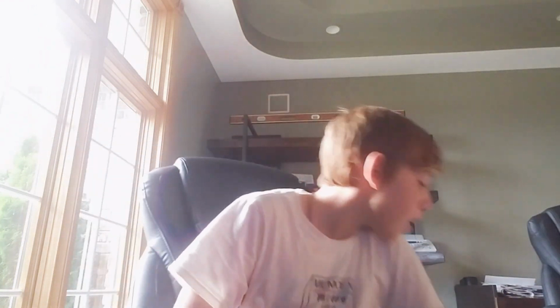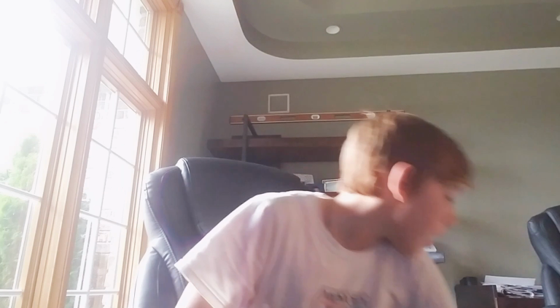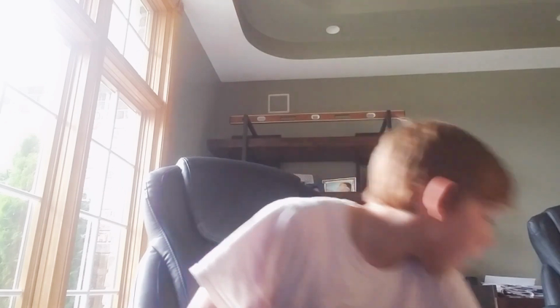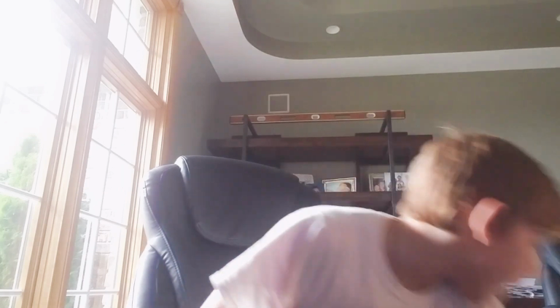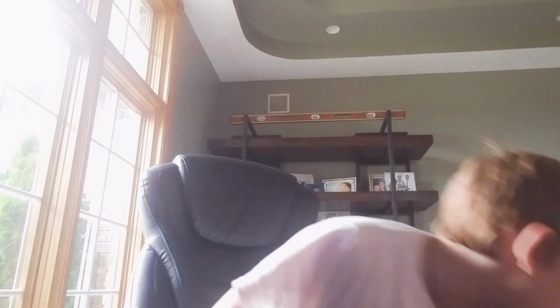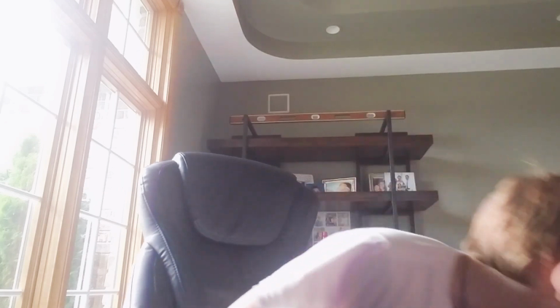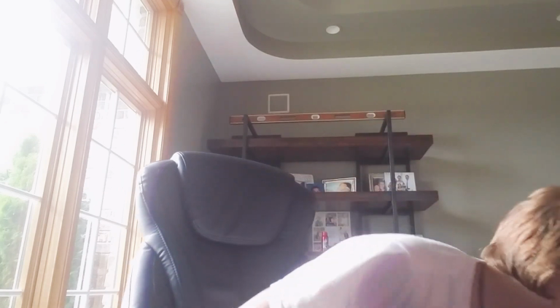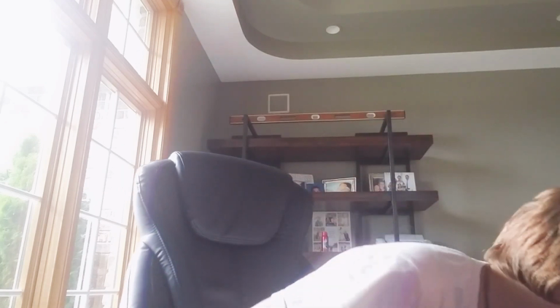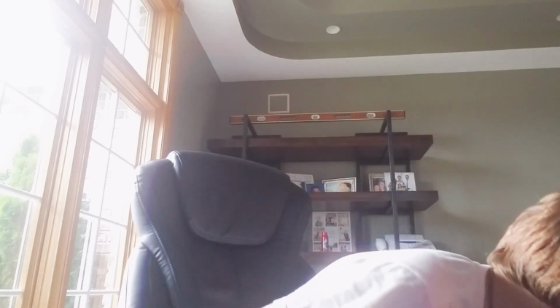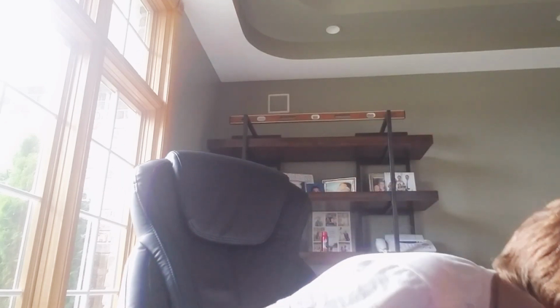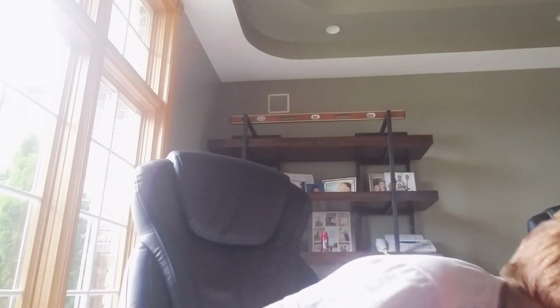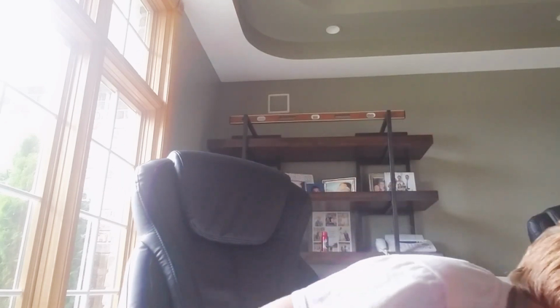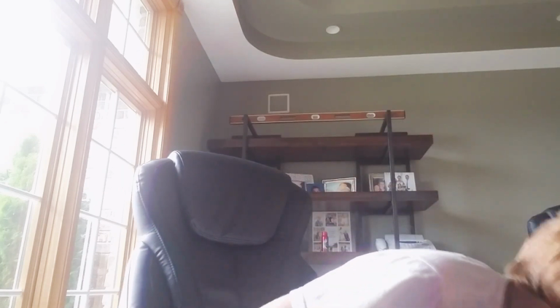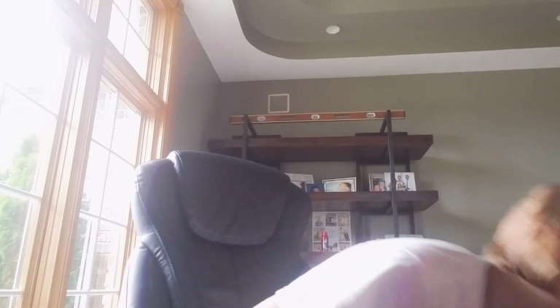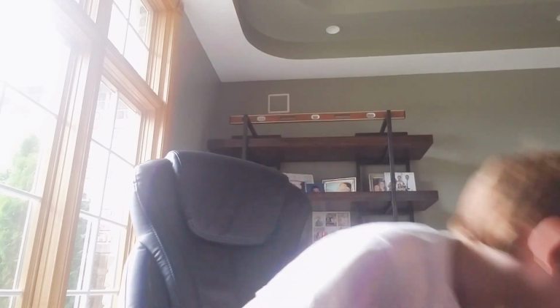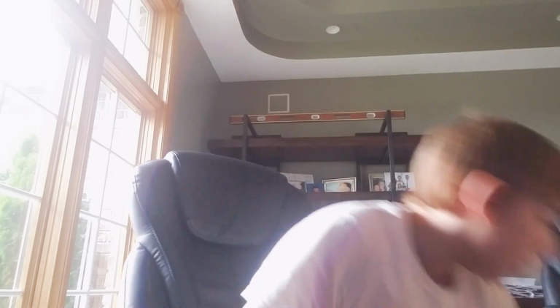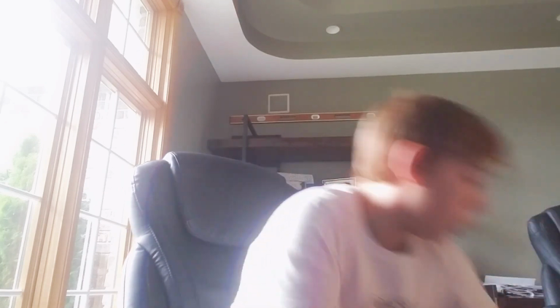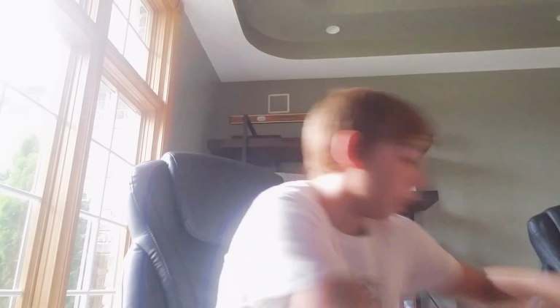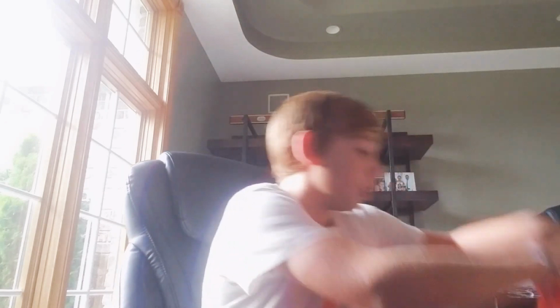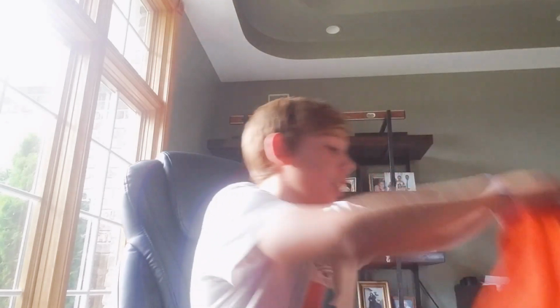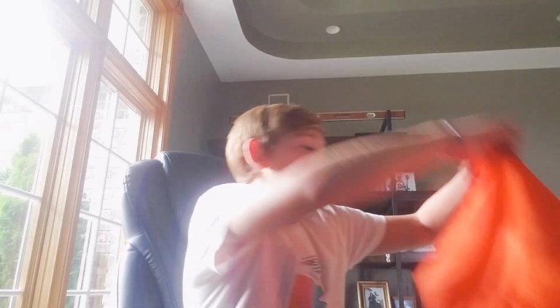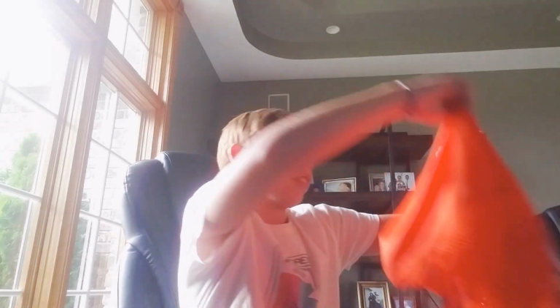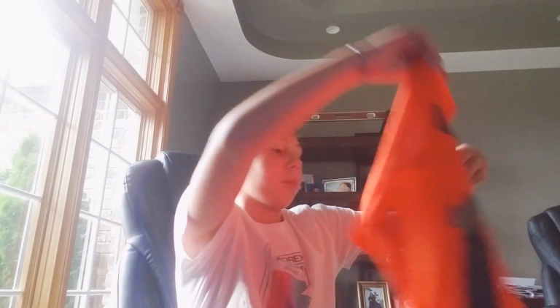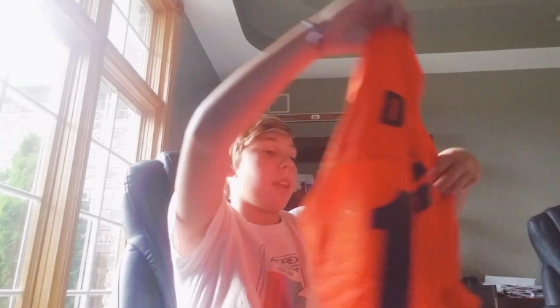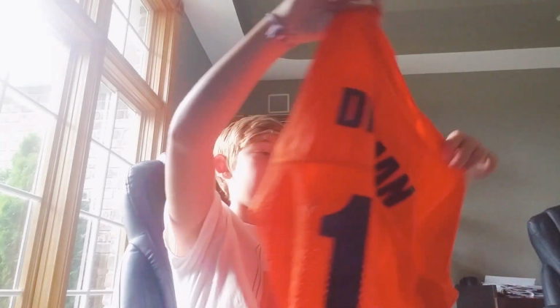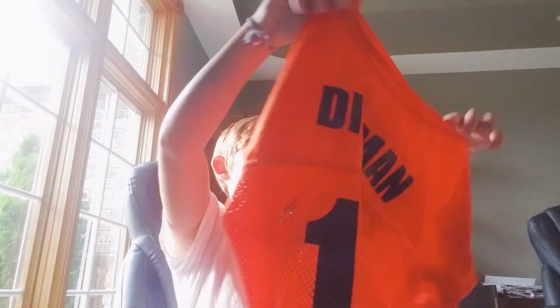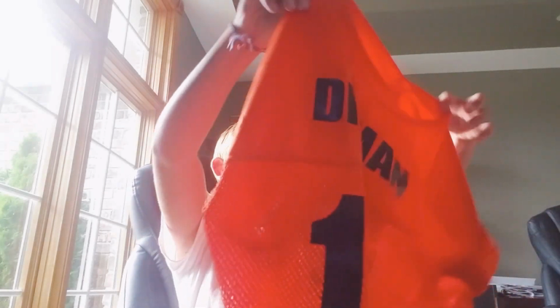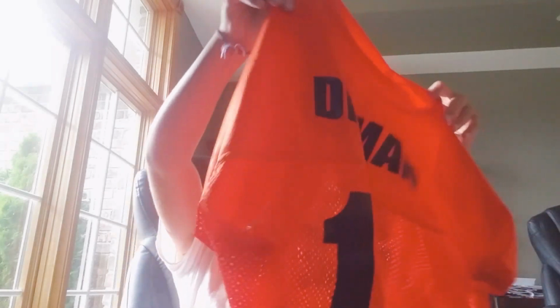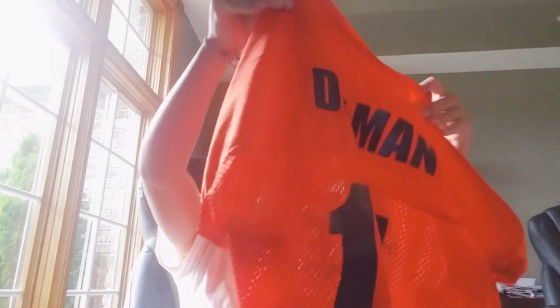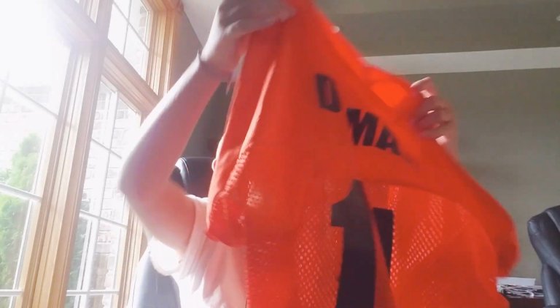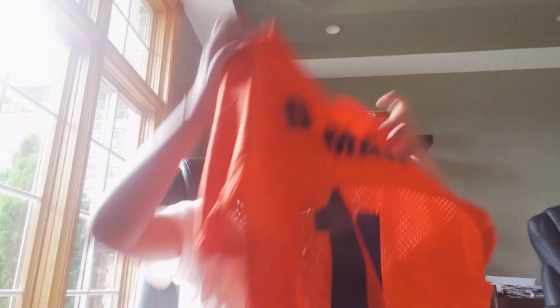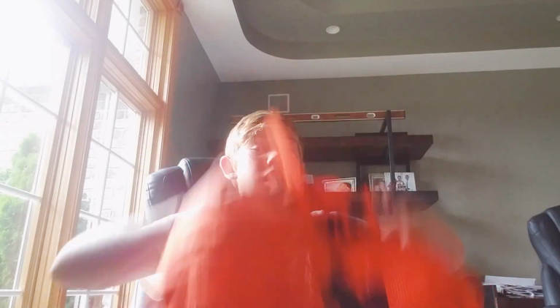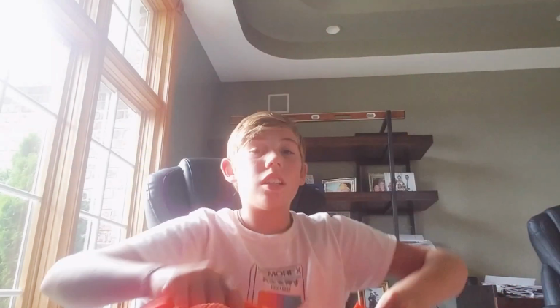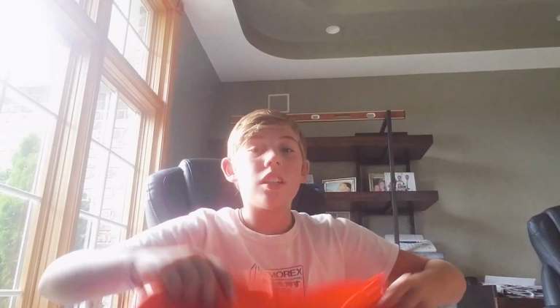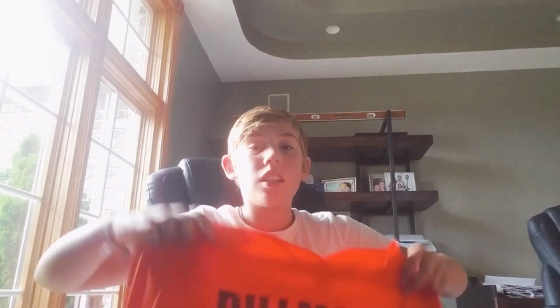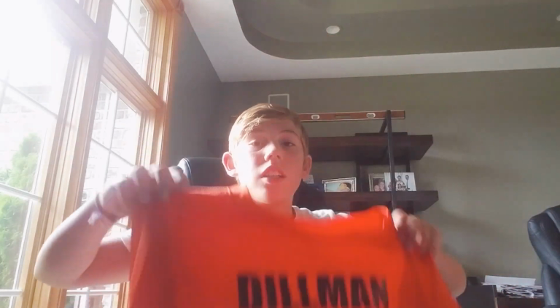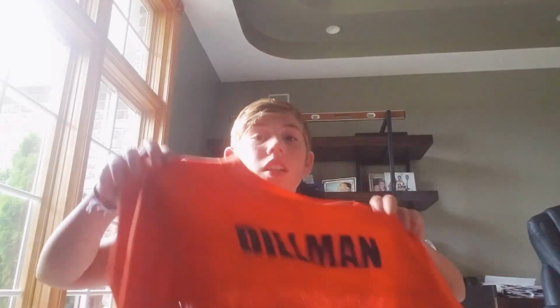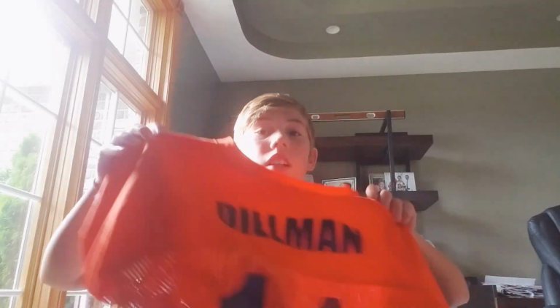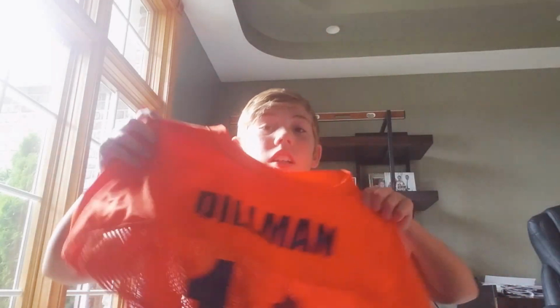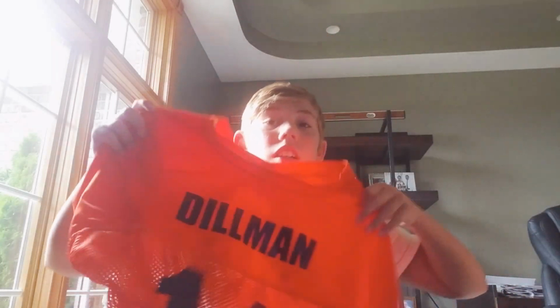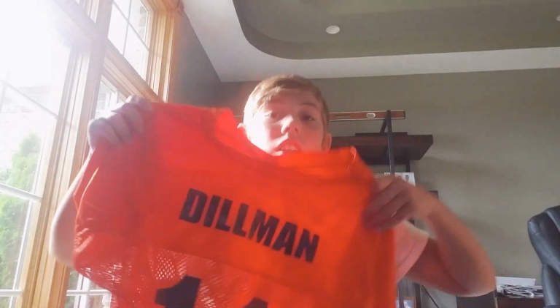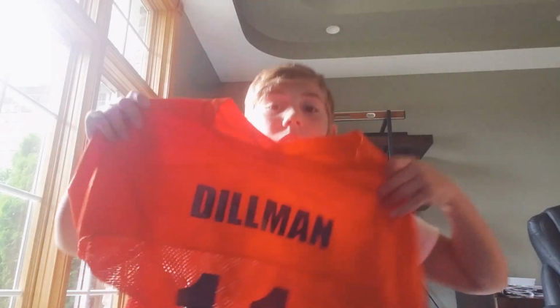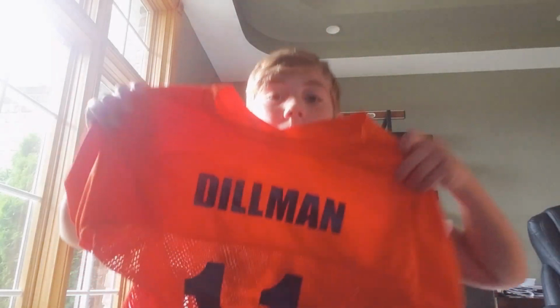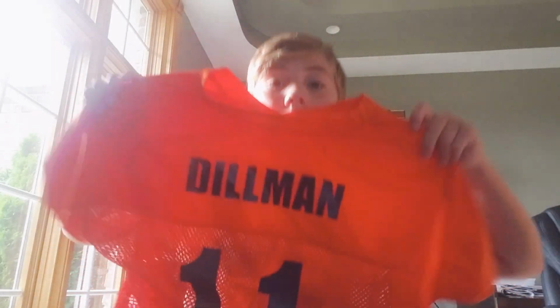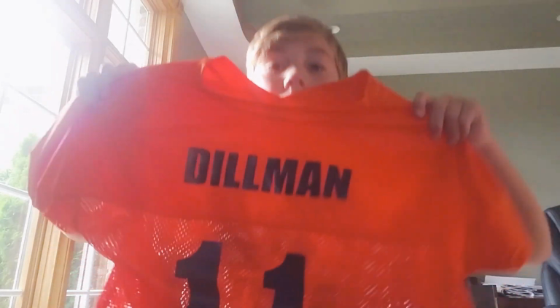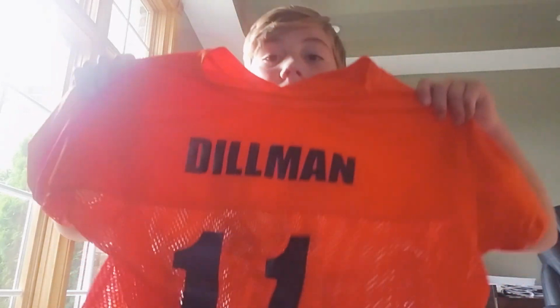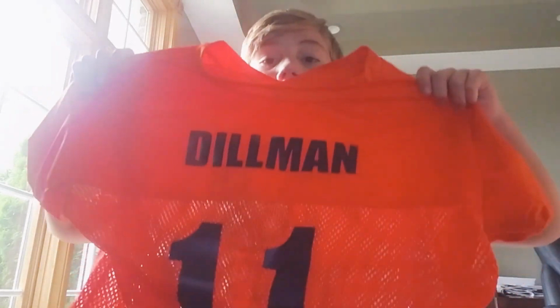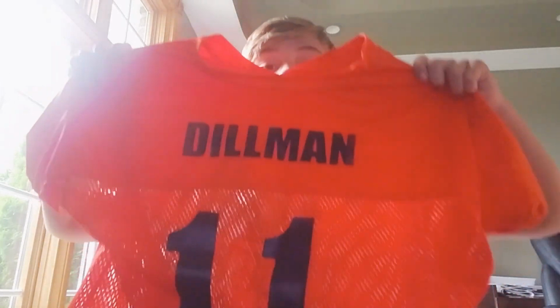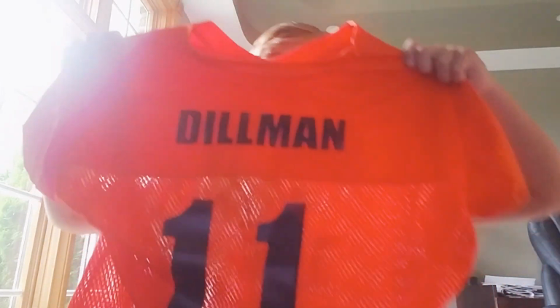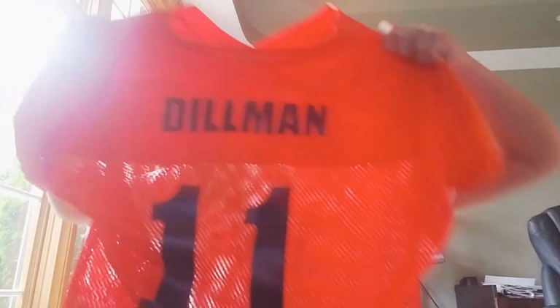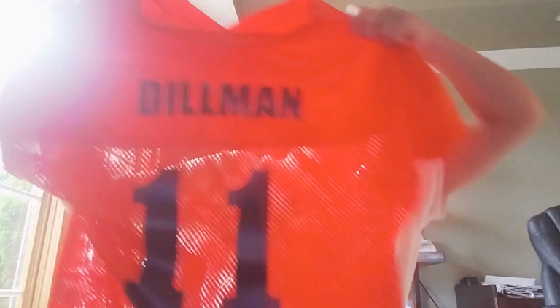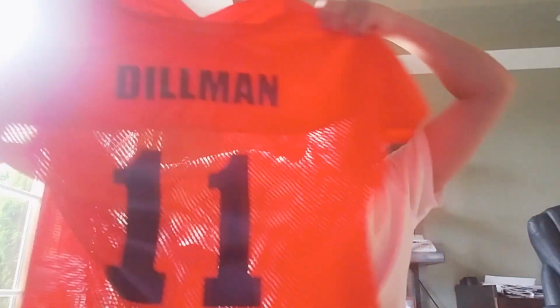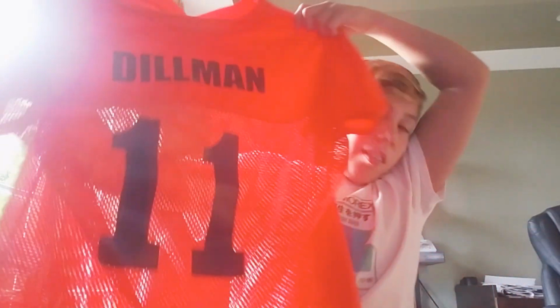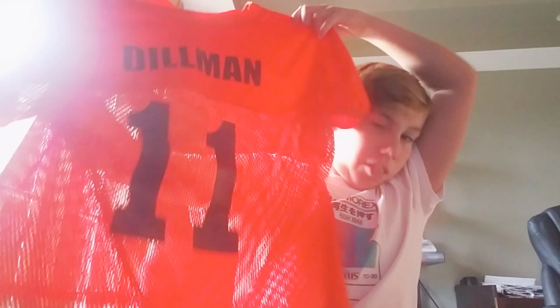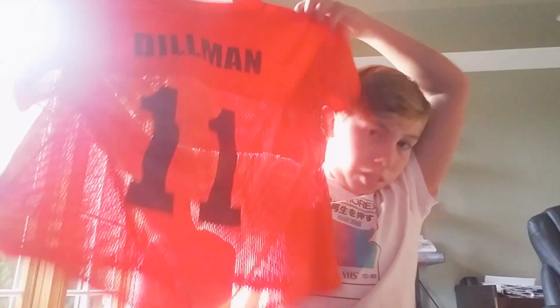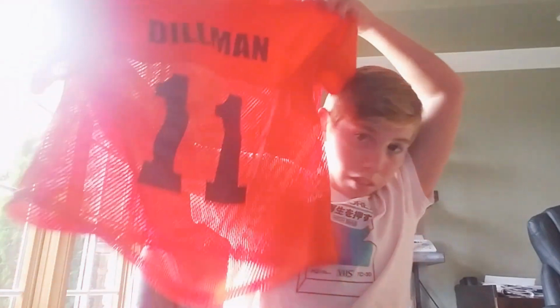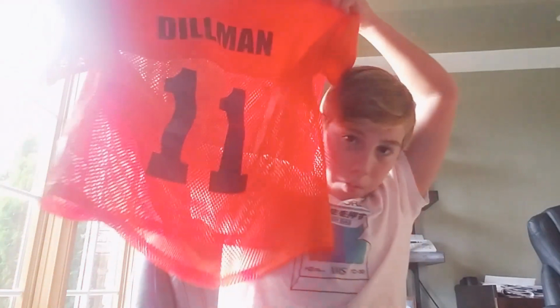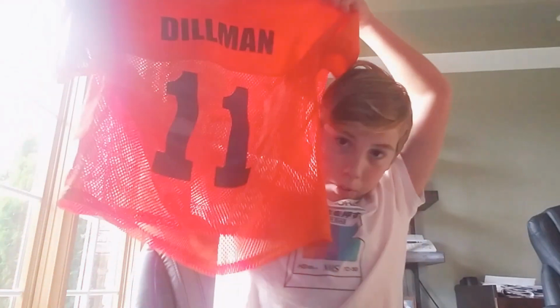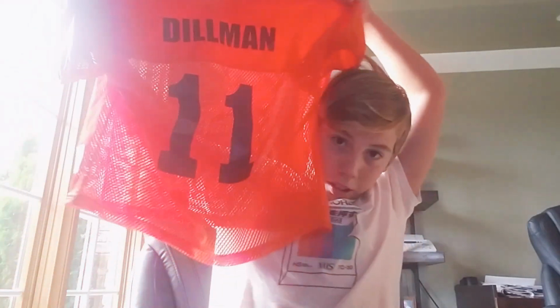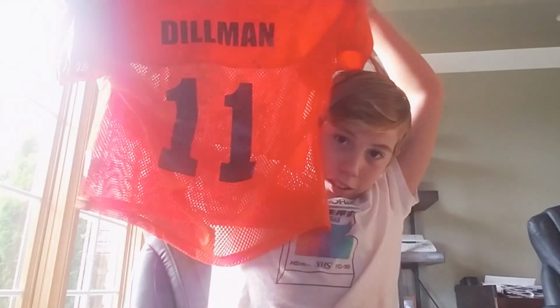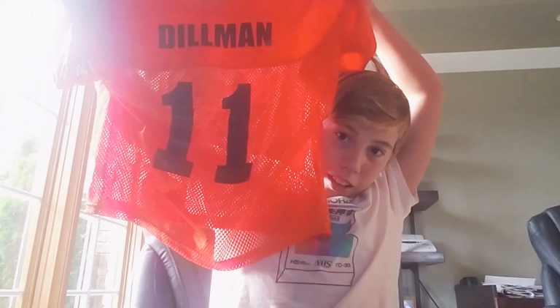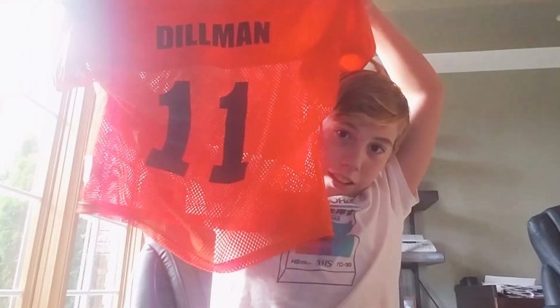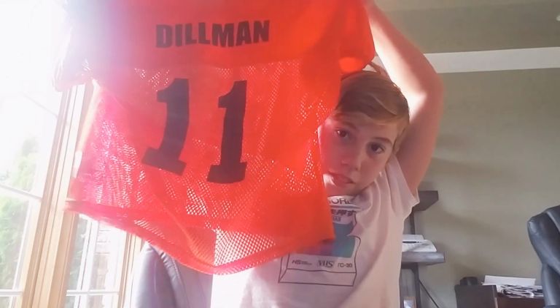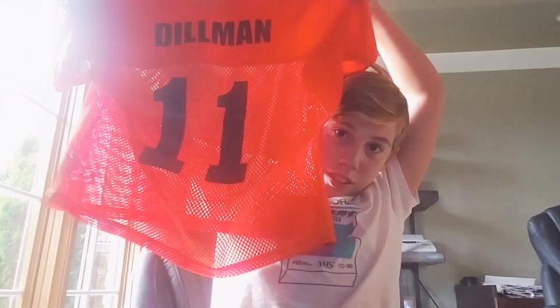I can also show you my jersey from last year — I was number 11.